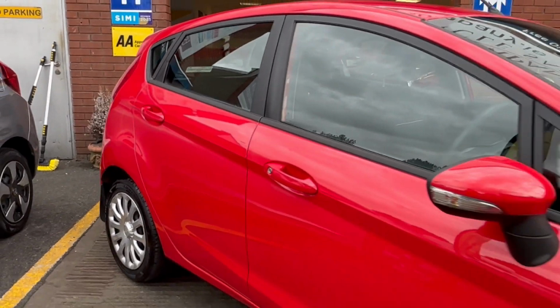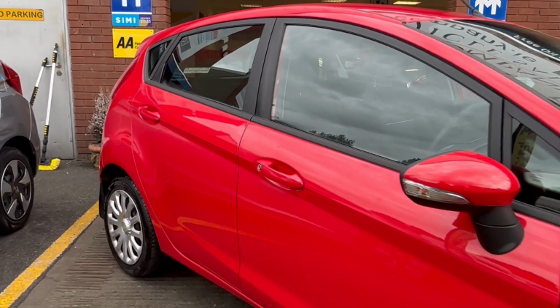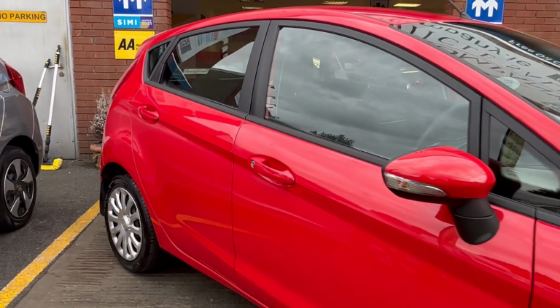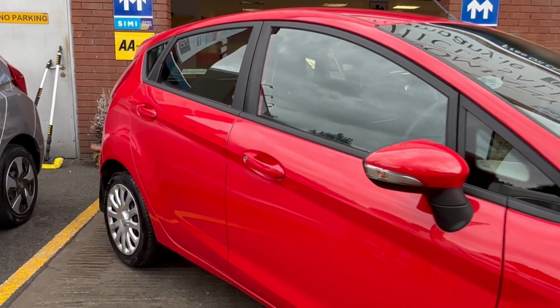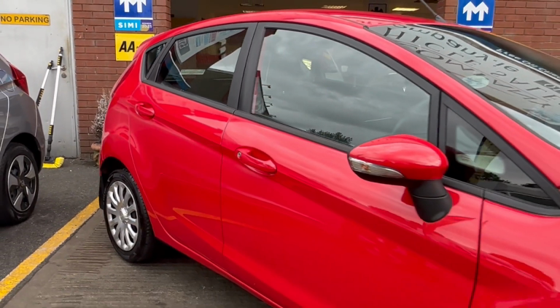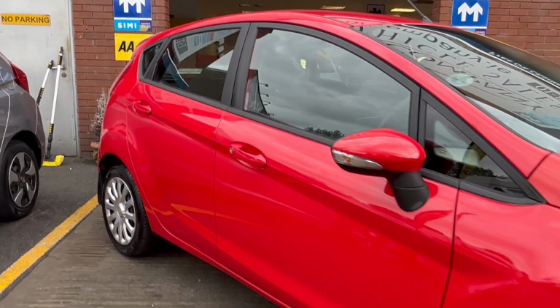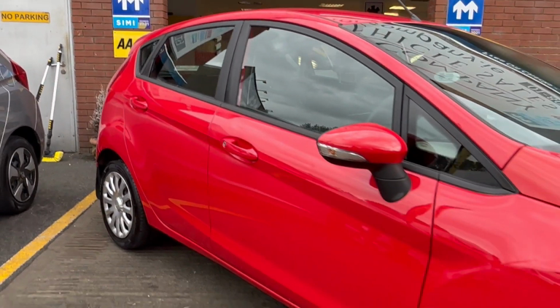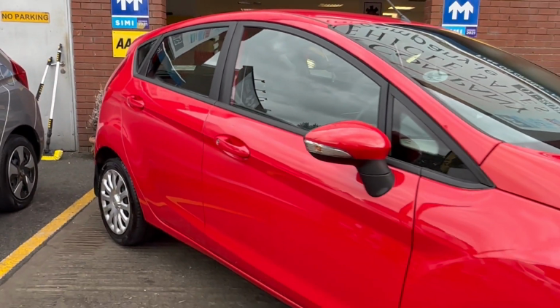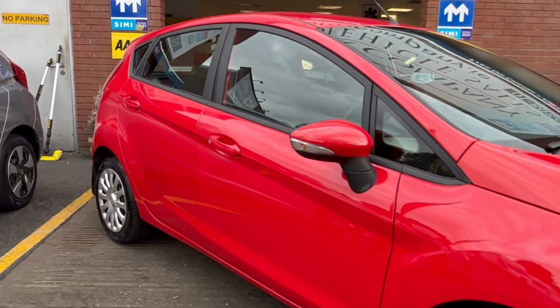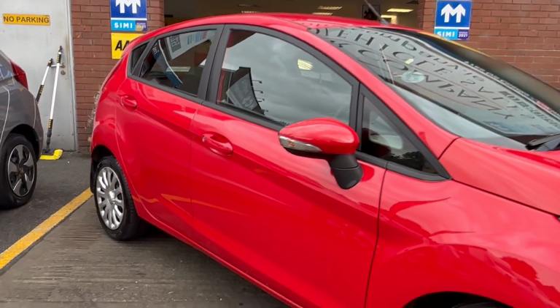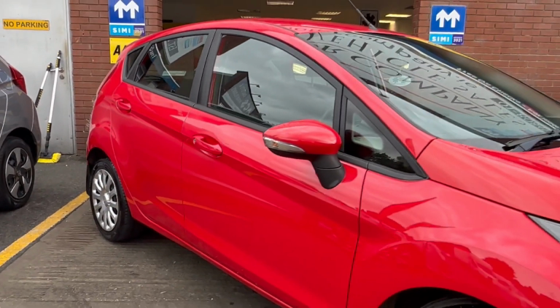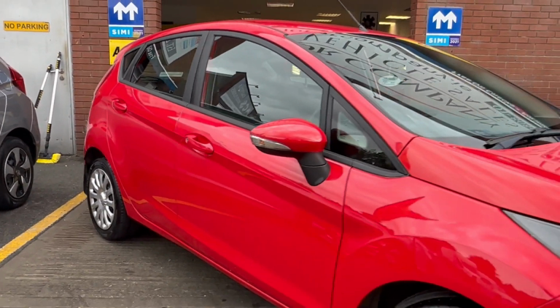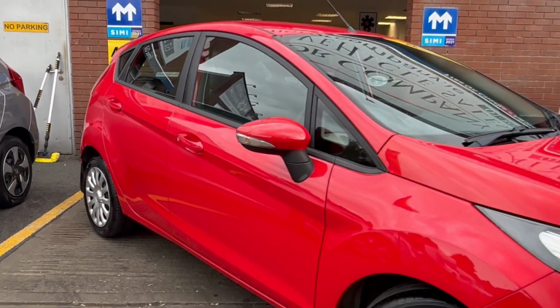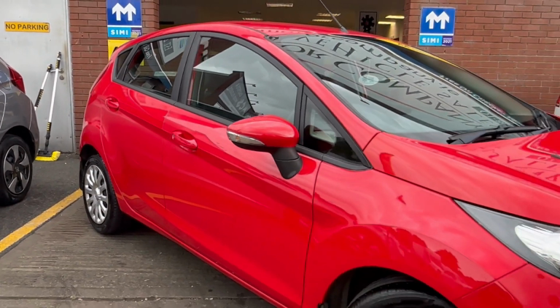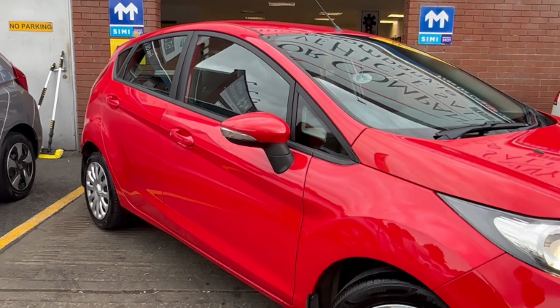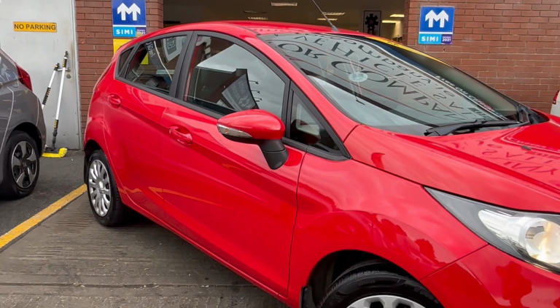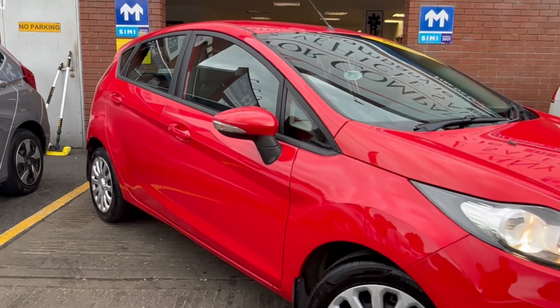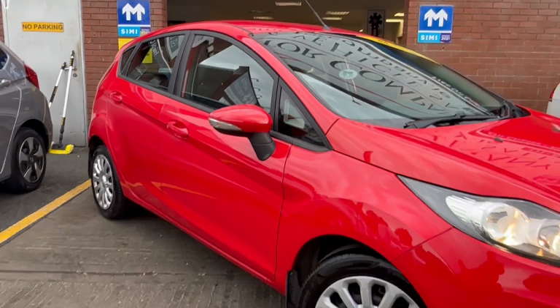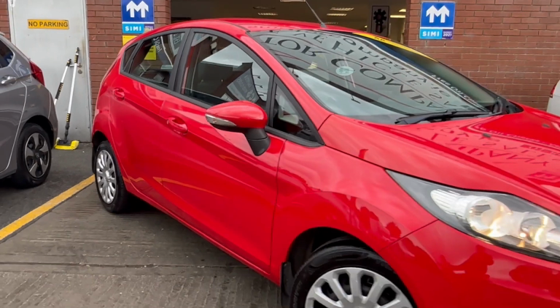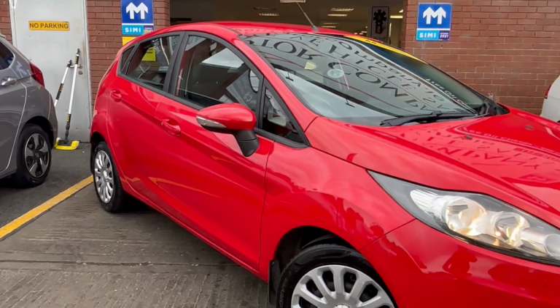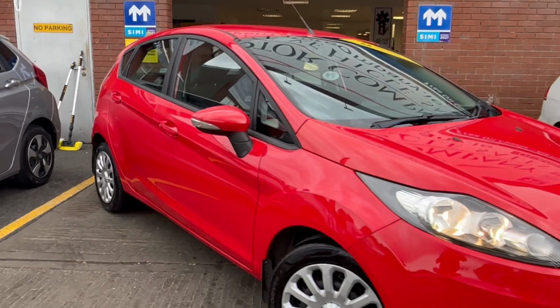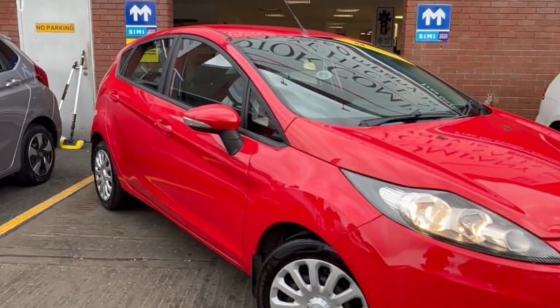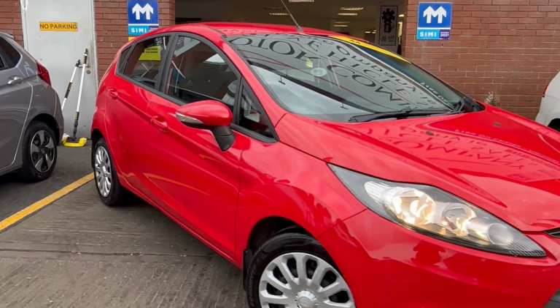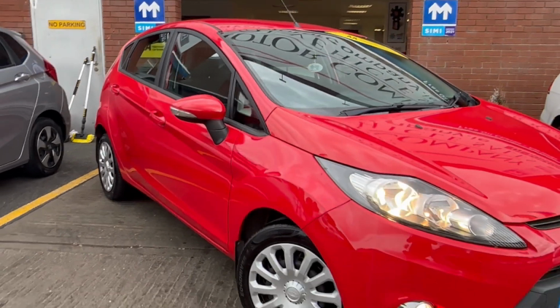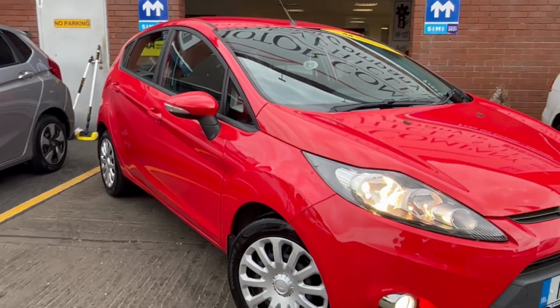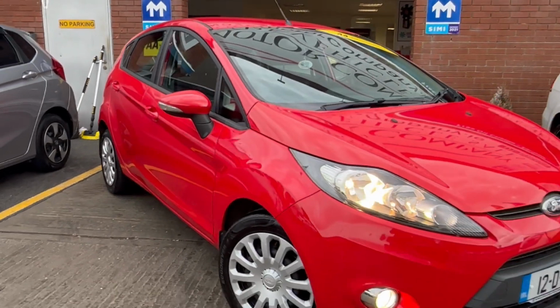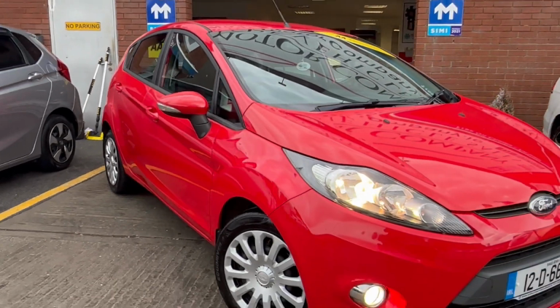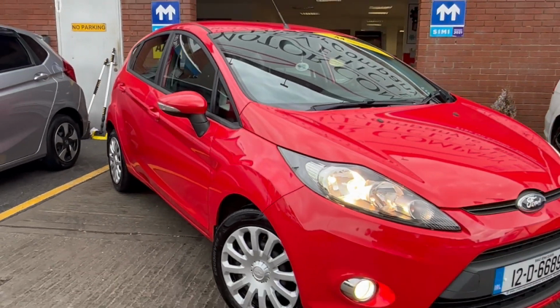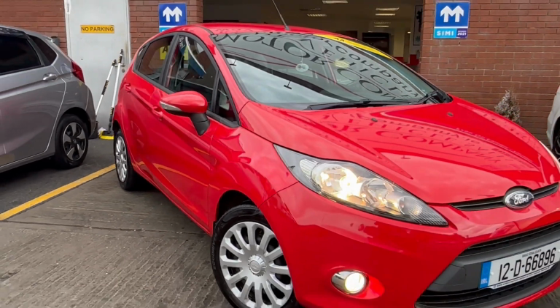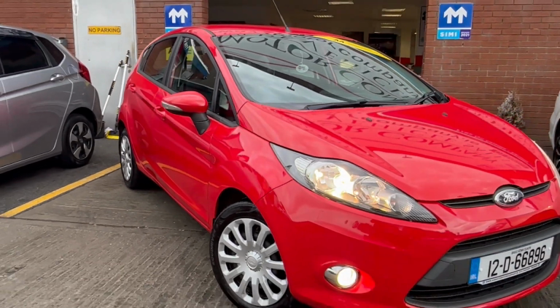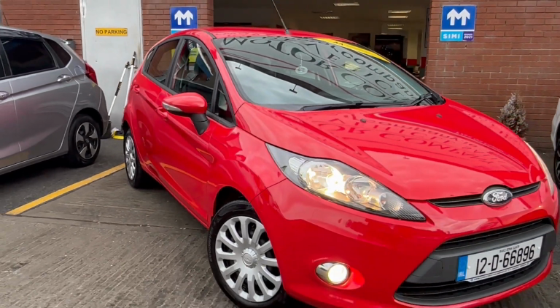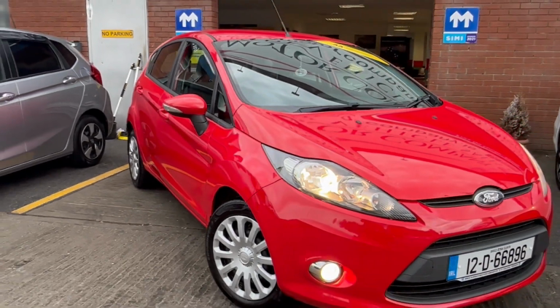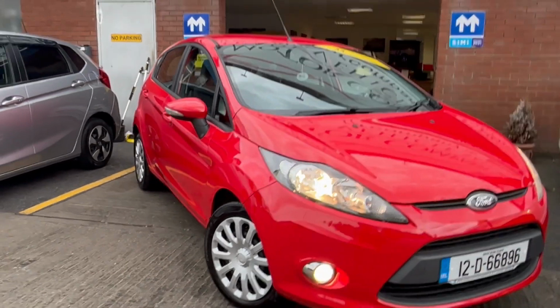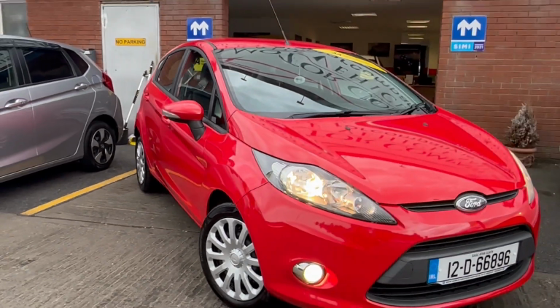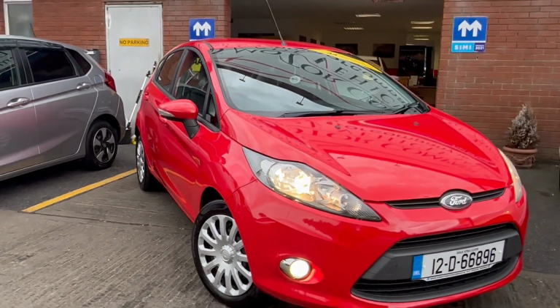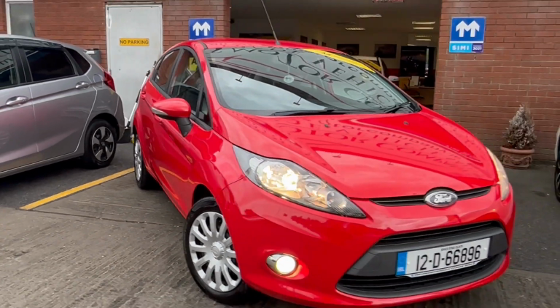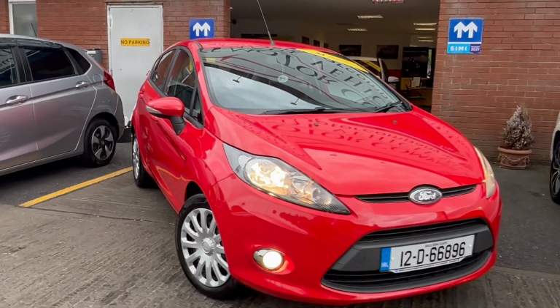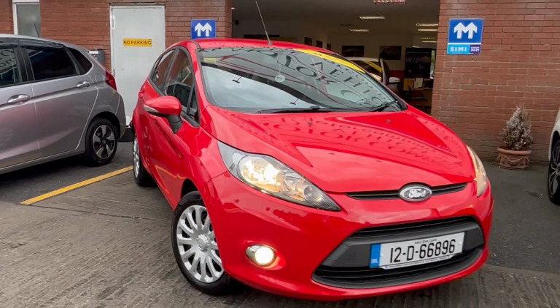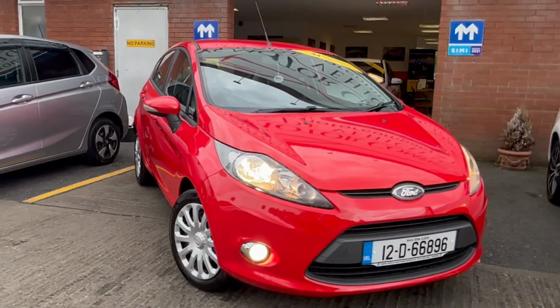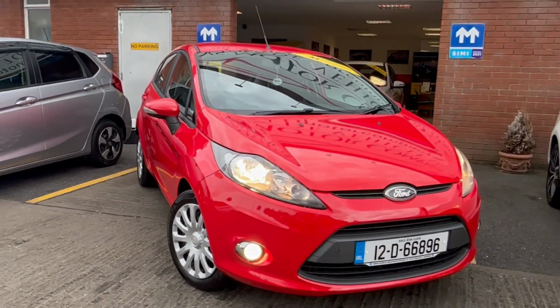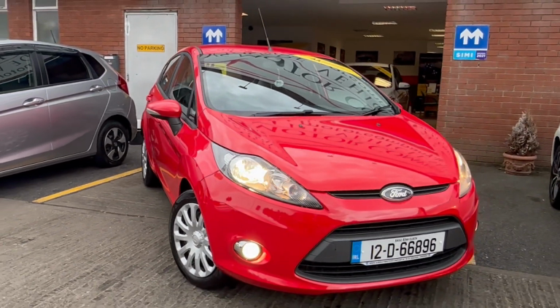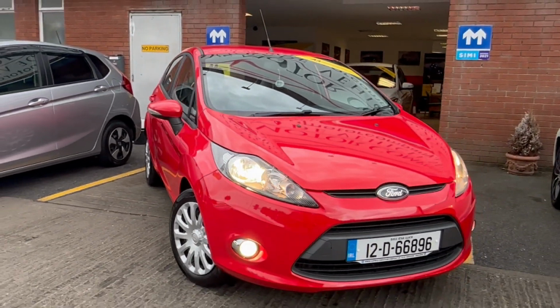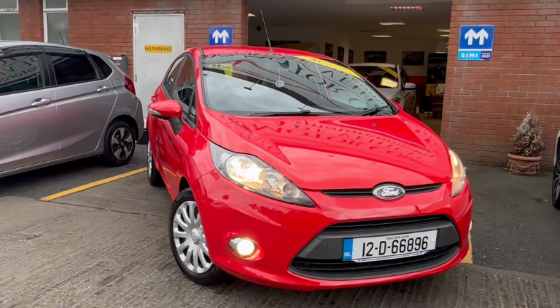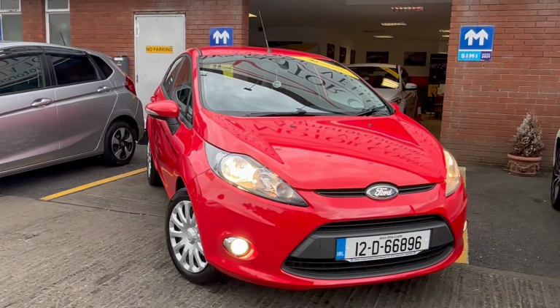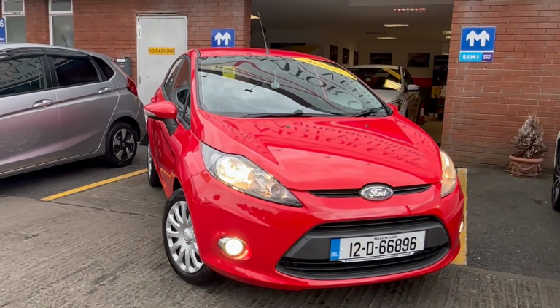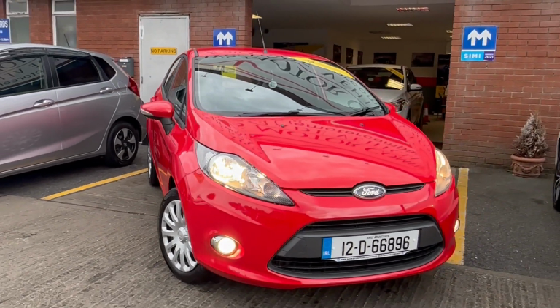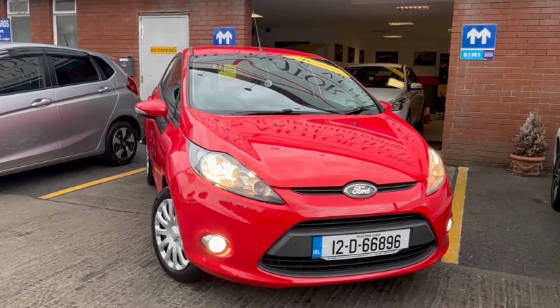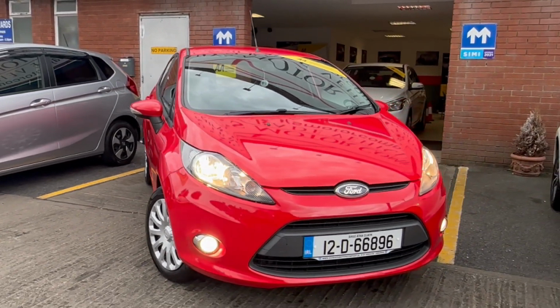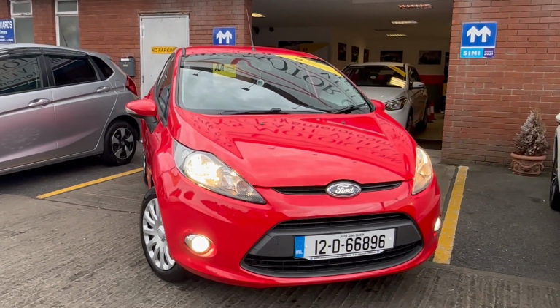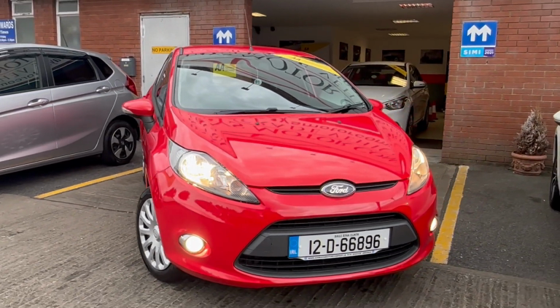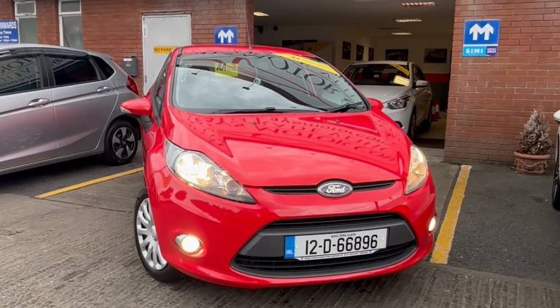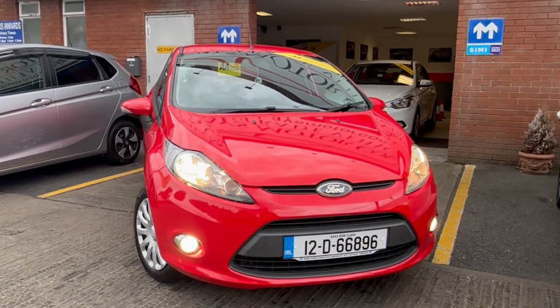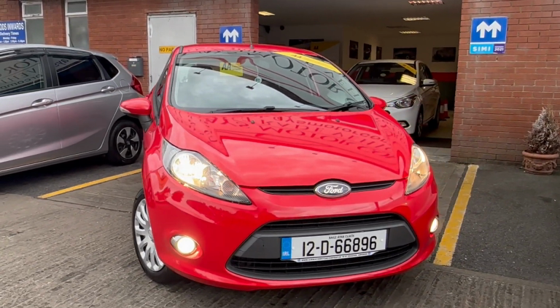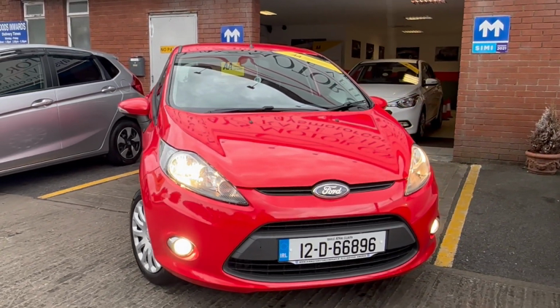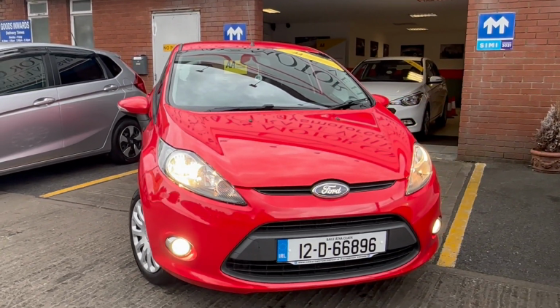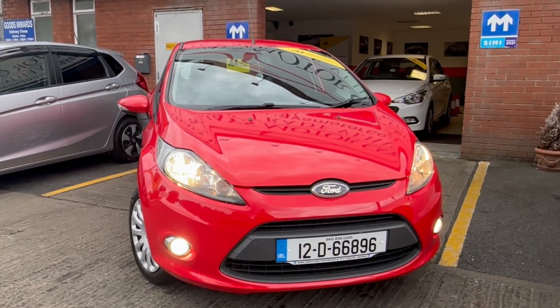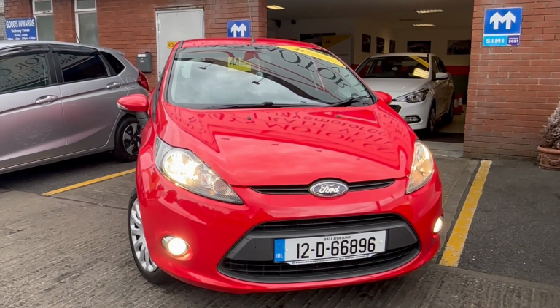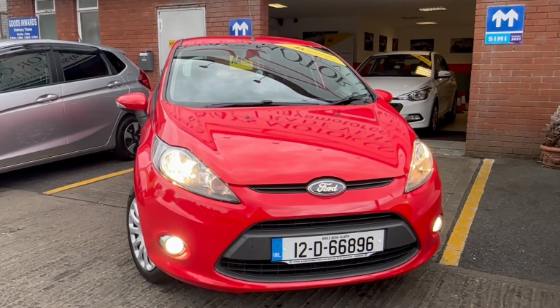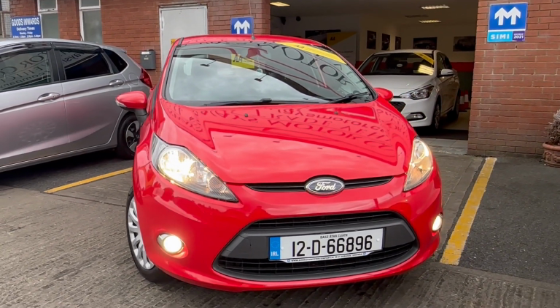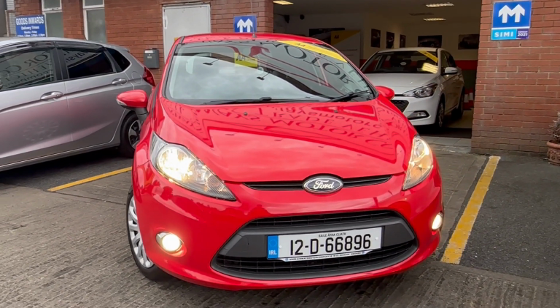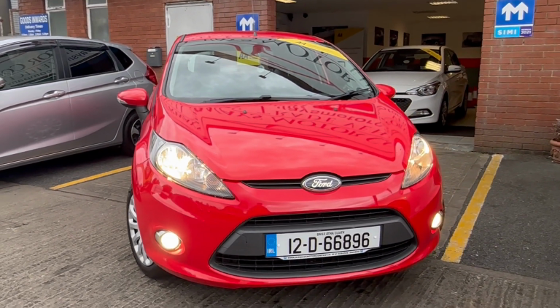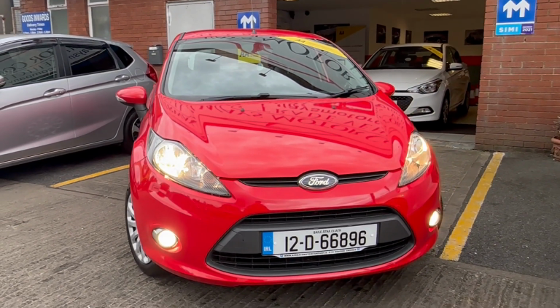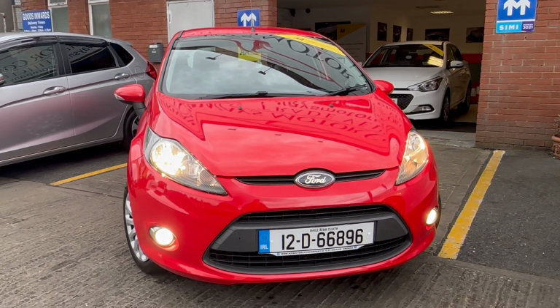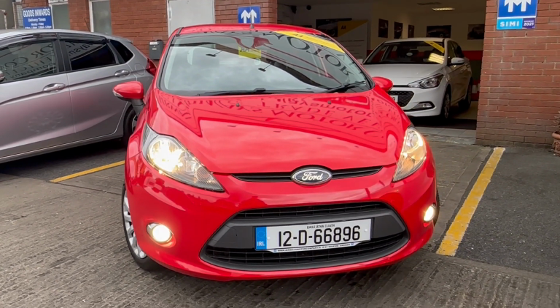For finance, go to airwavesmotorcompany.ie. For insurance purposes, the reference number is 12D66896.